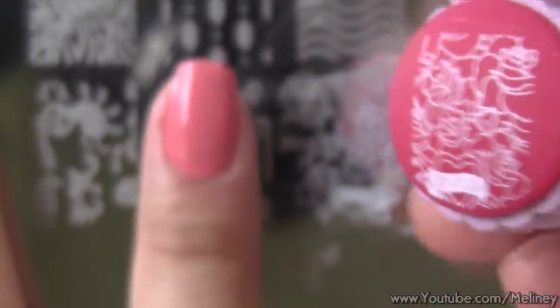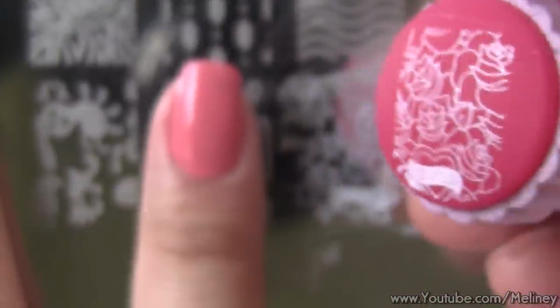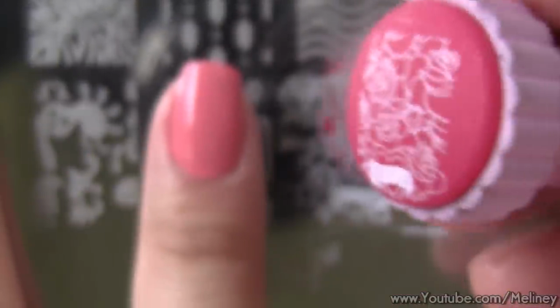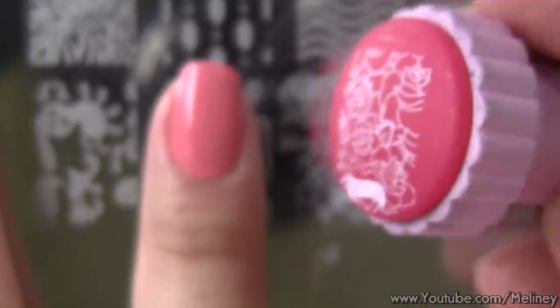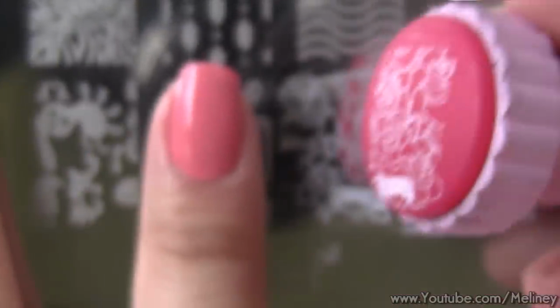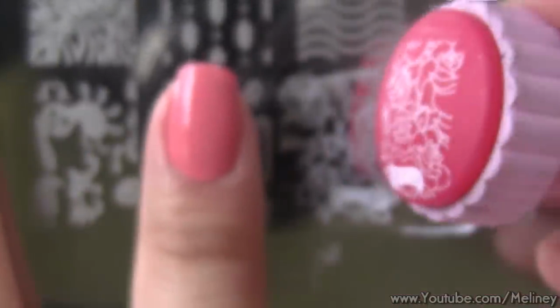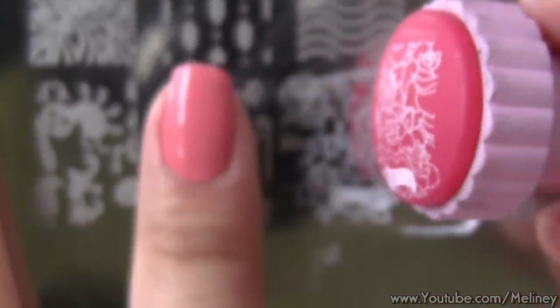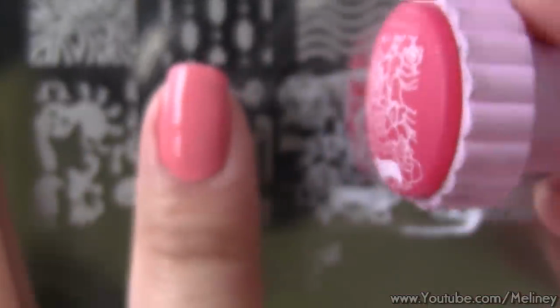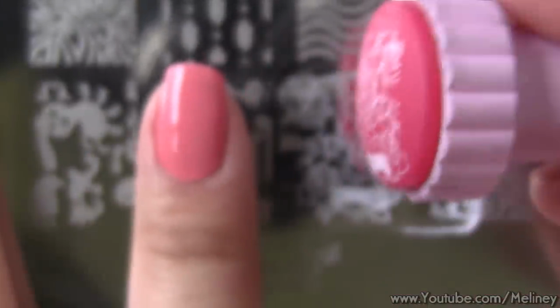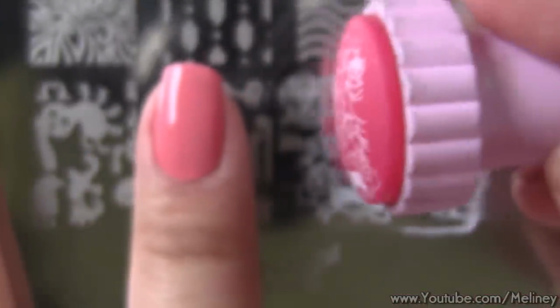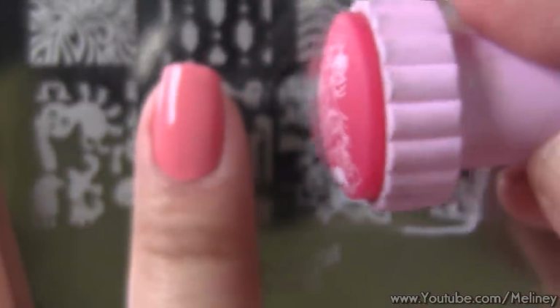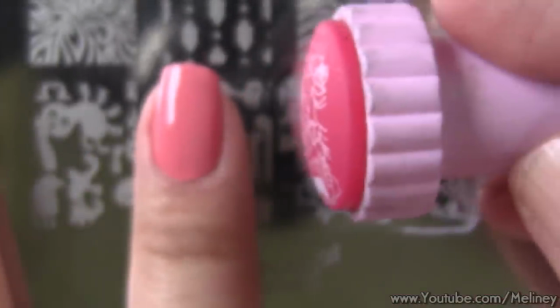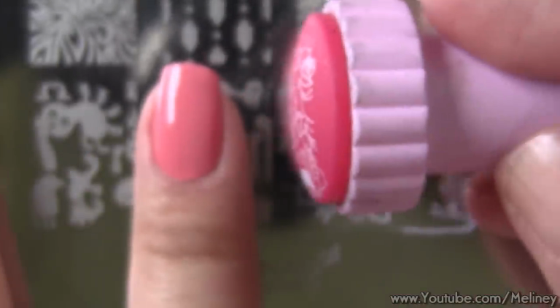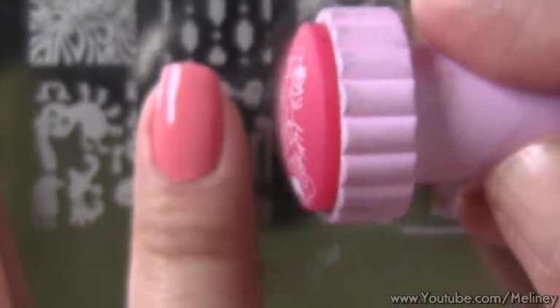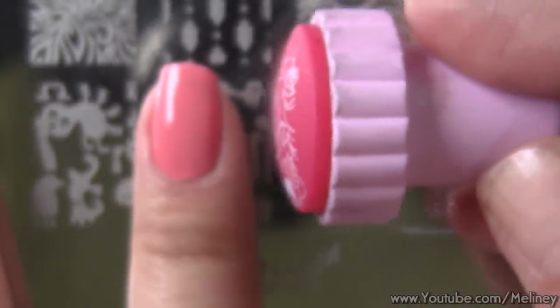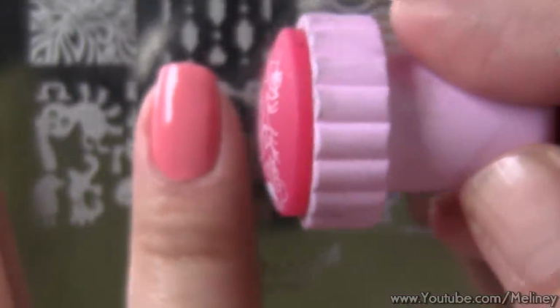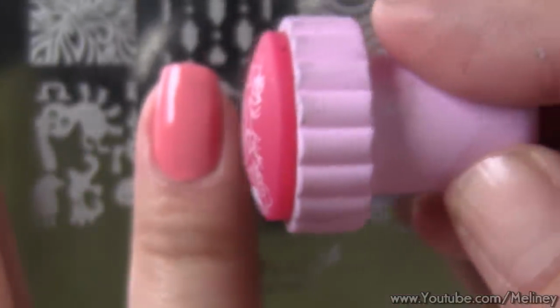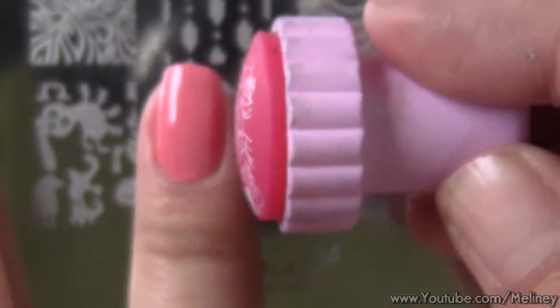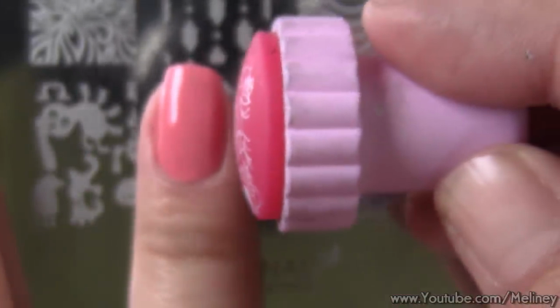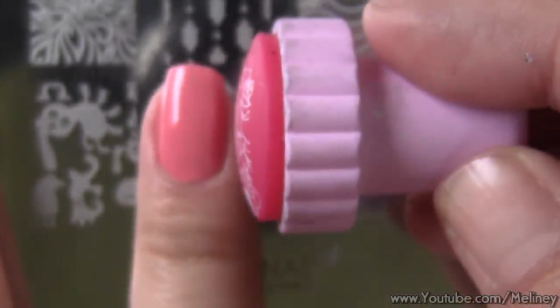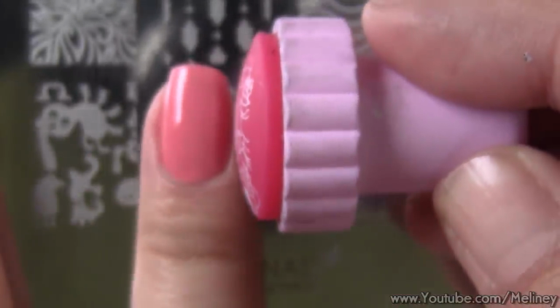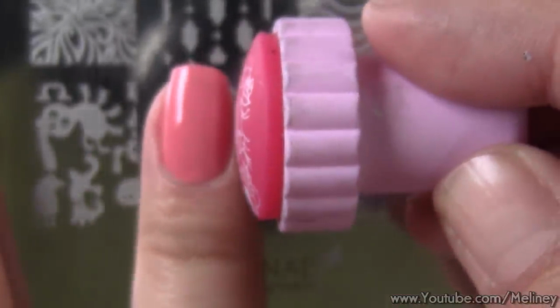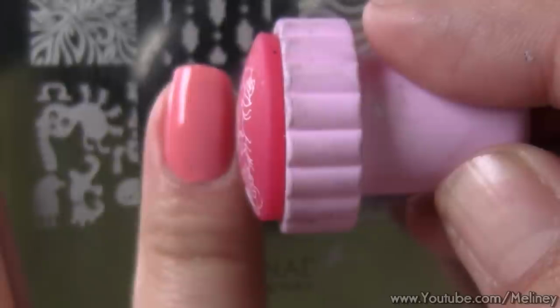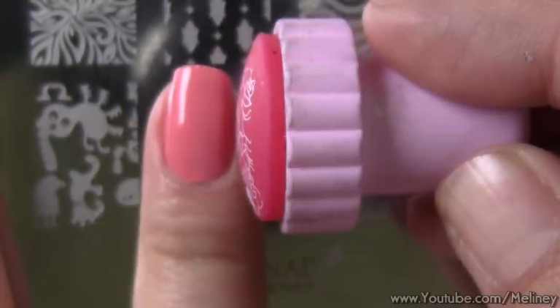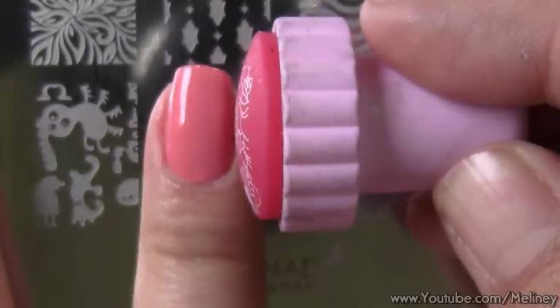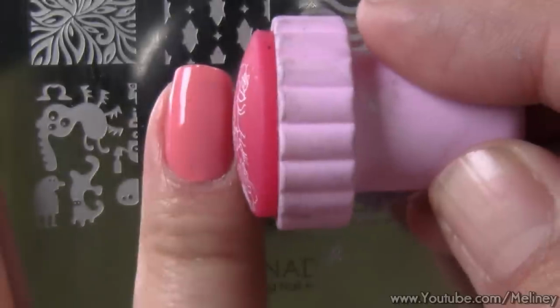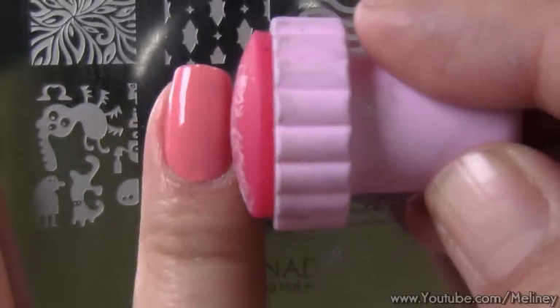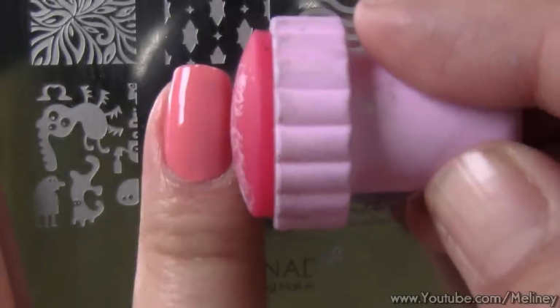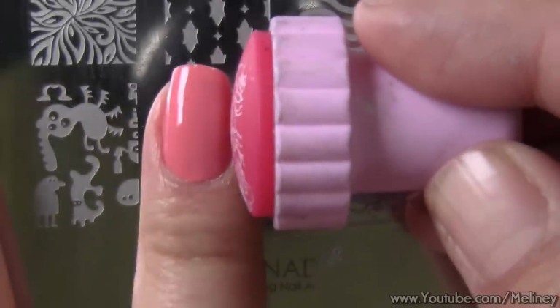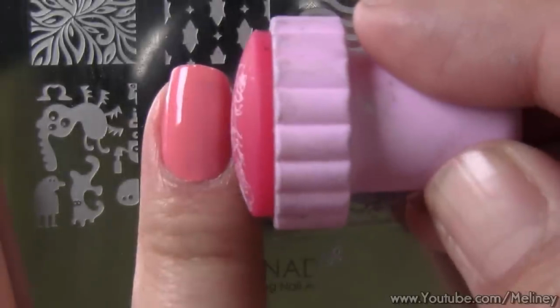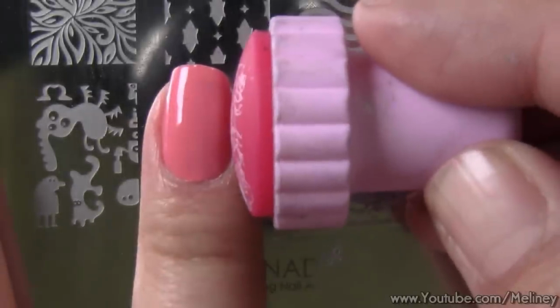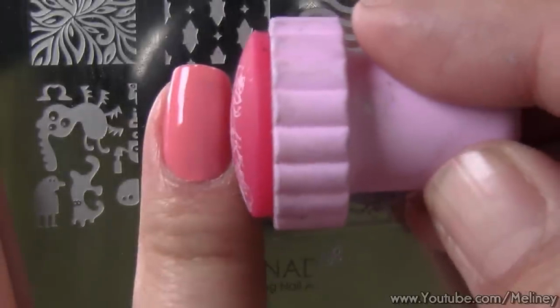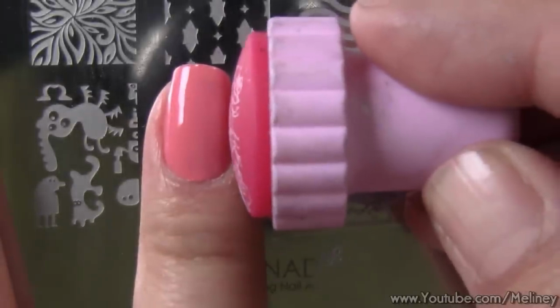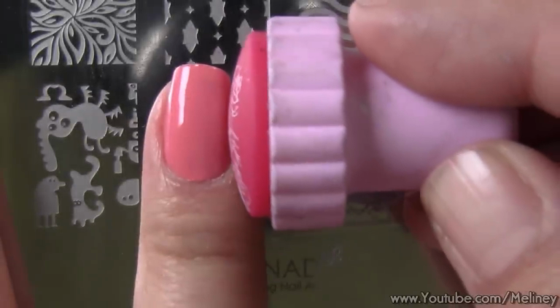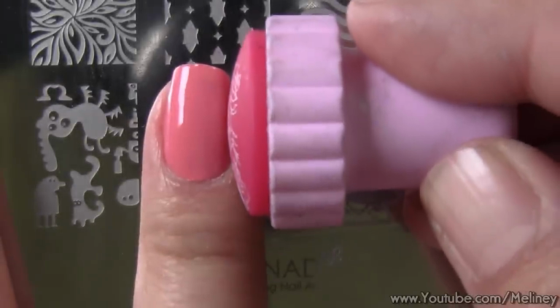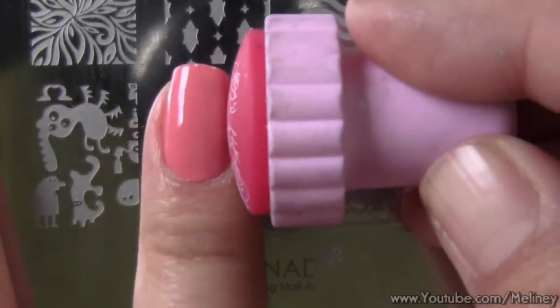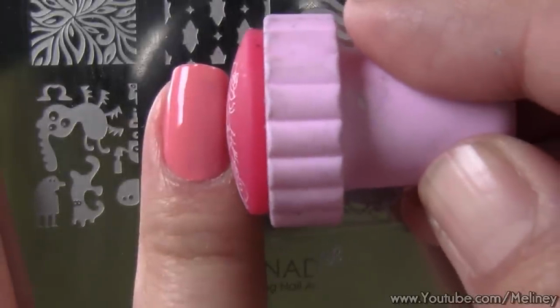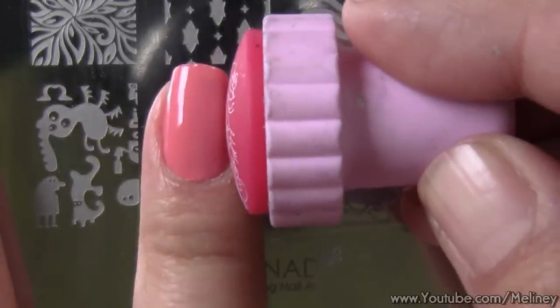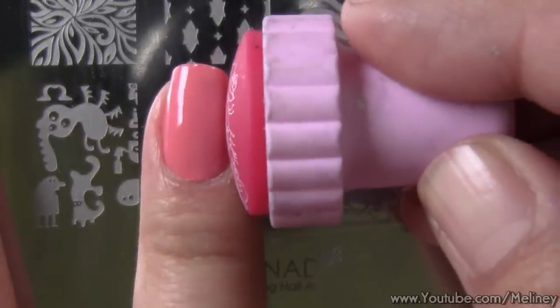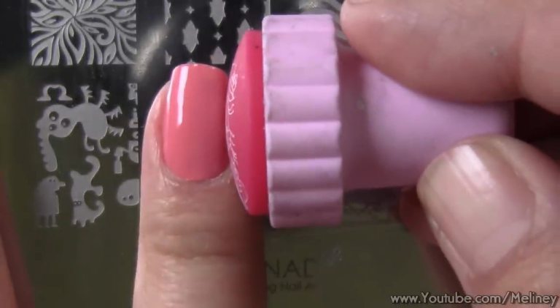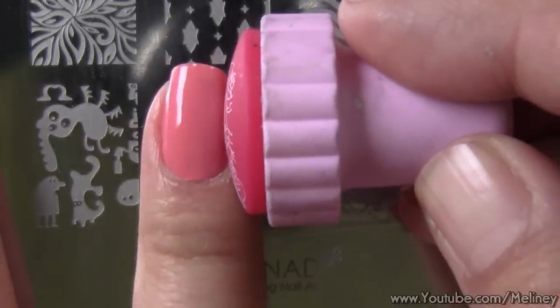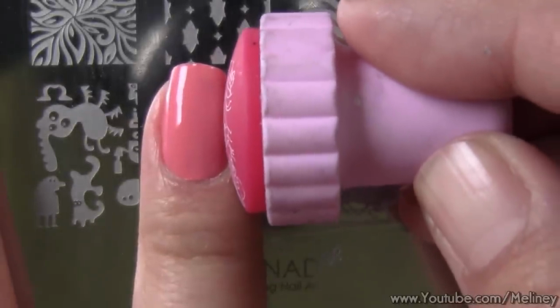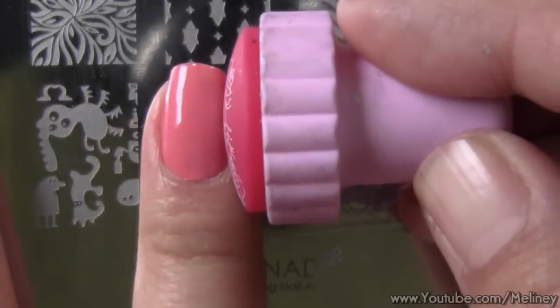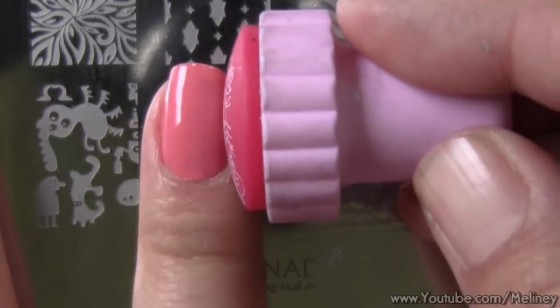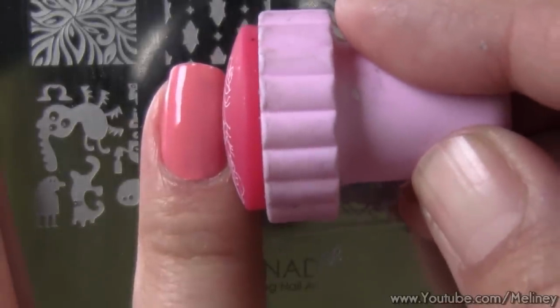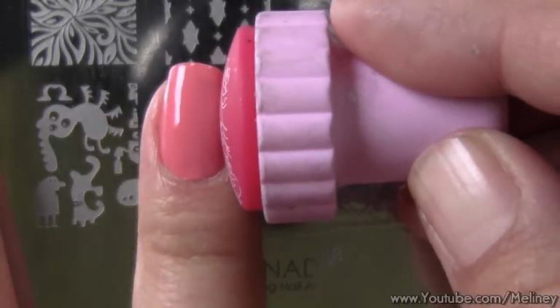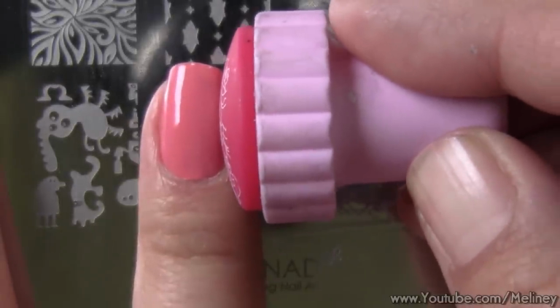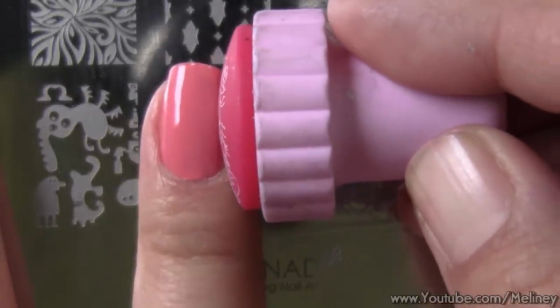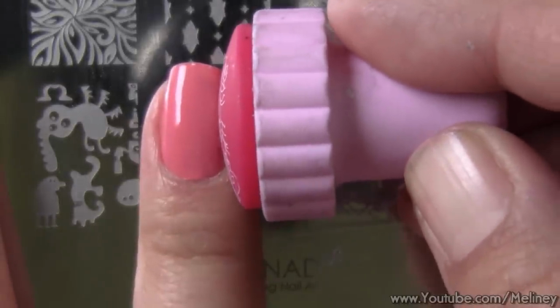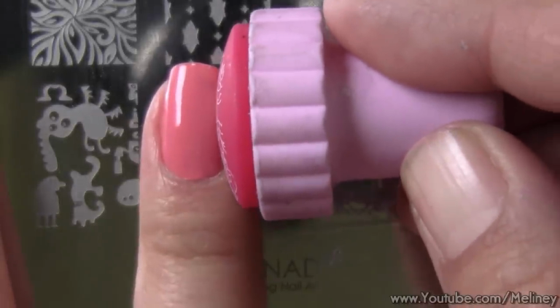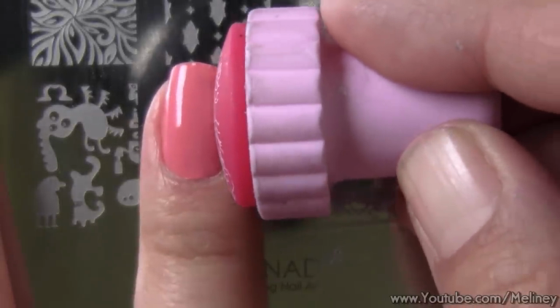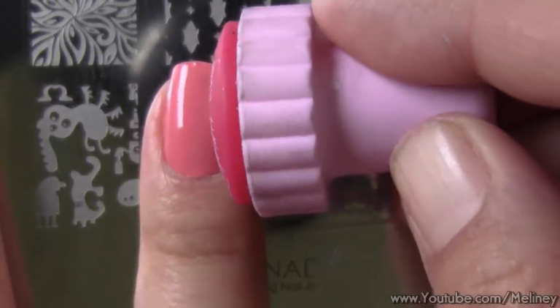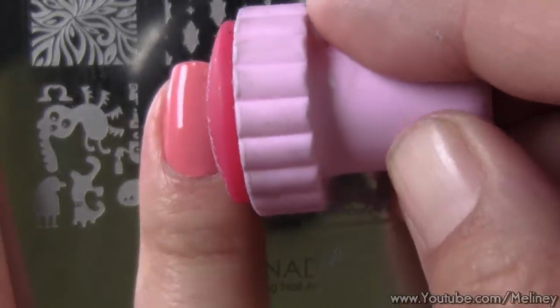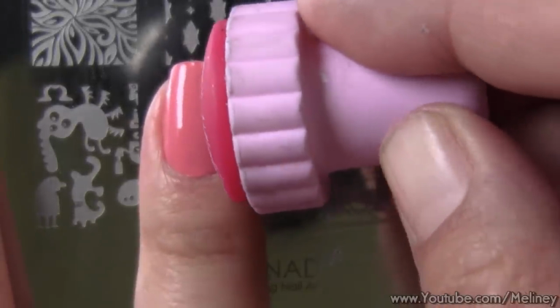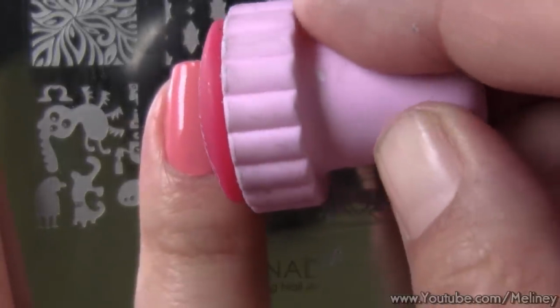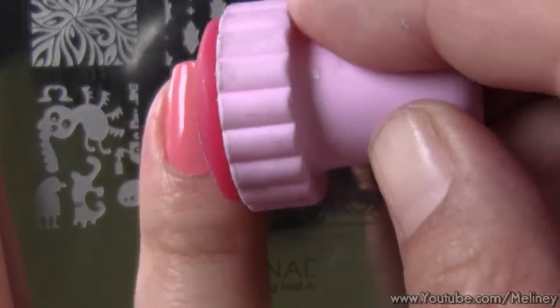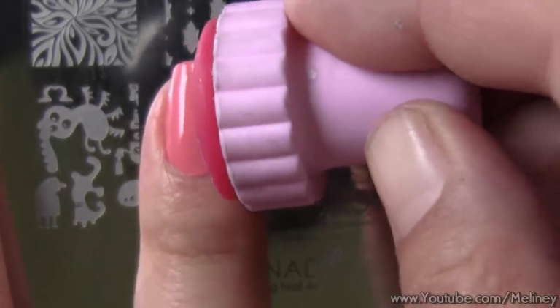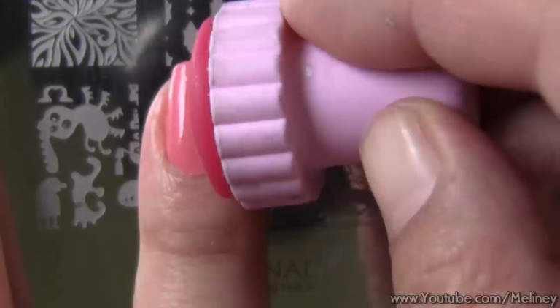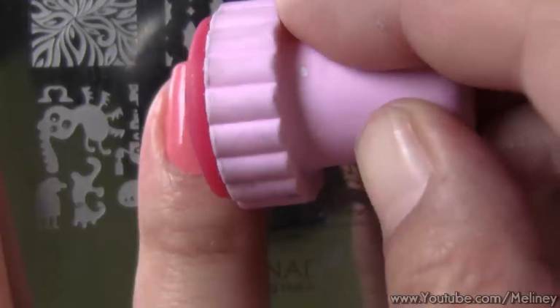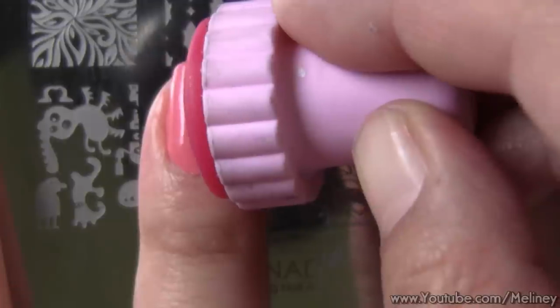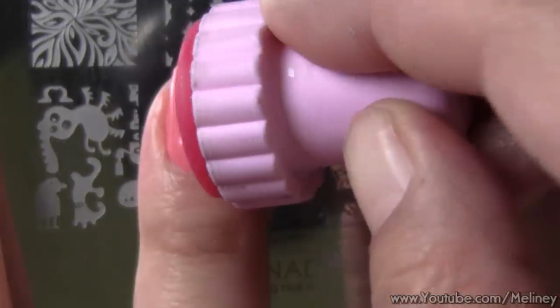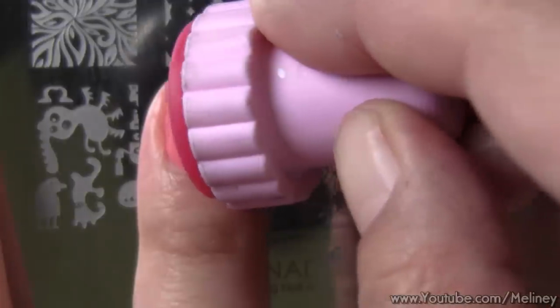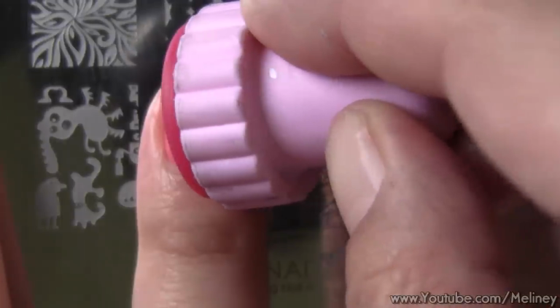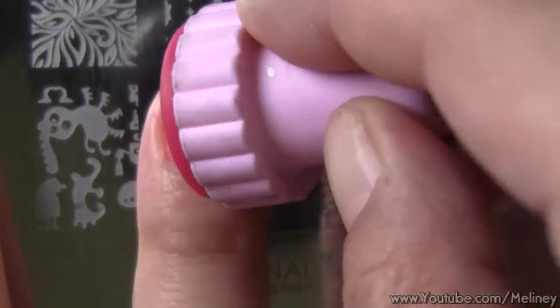Since this design is quite long, I only use the top section to stamp, and save the love heart for the ring finger.